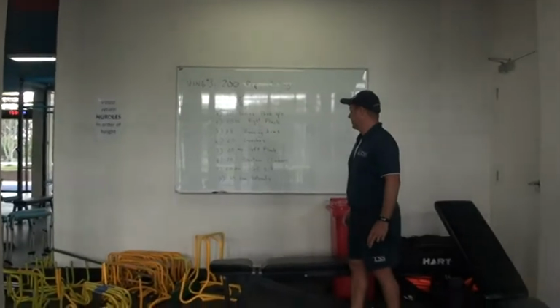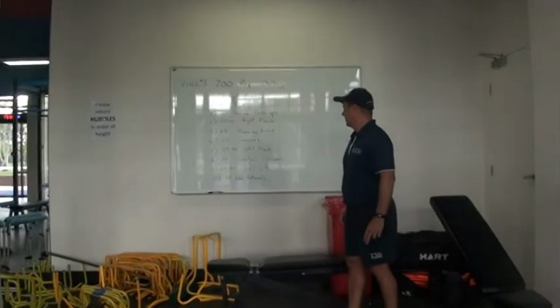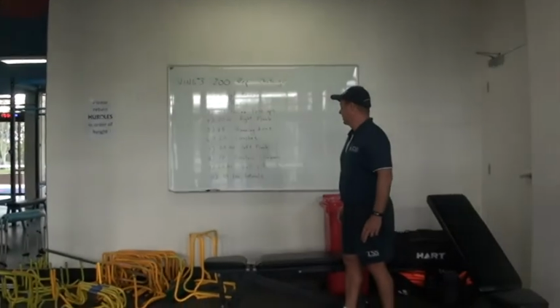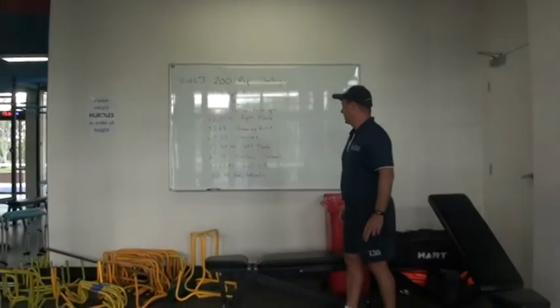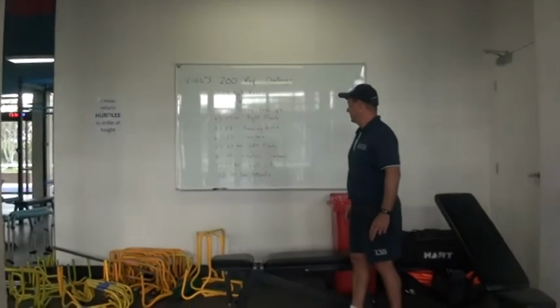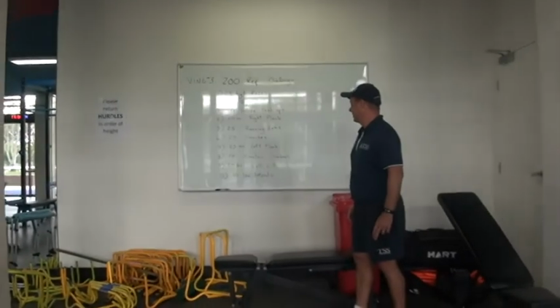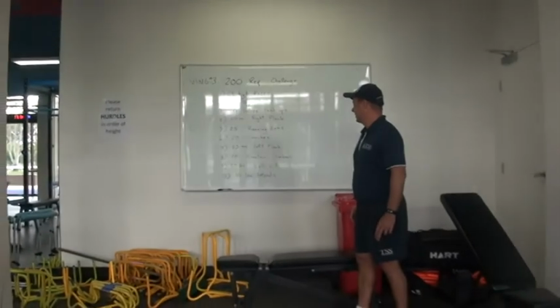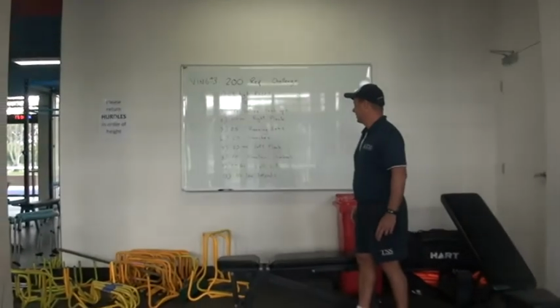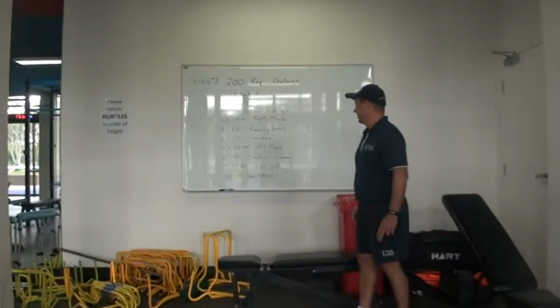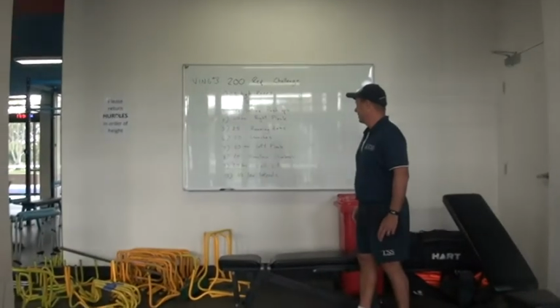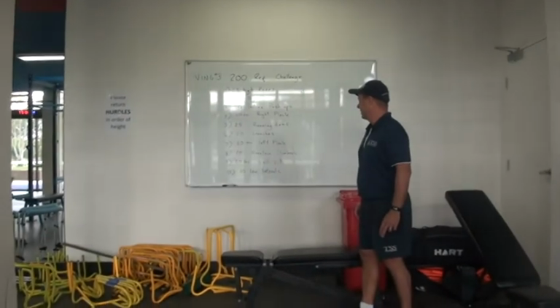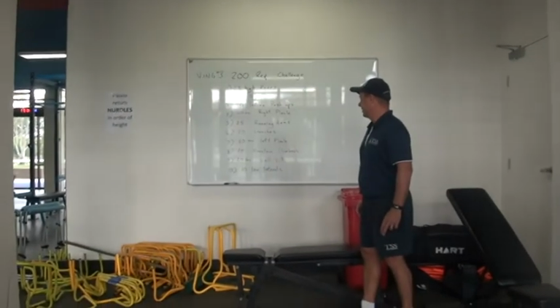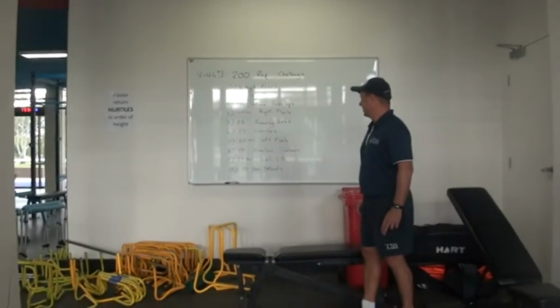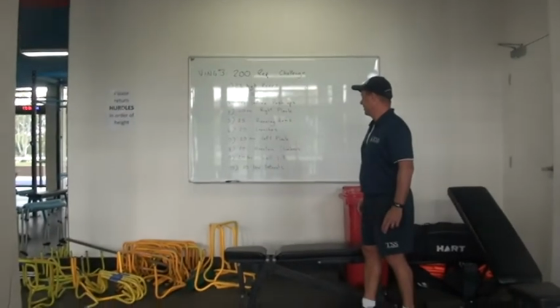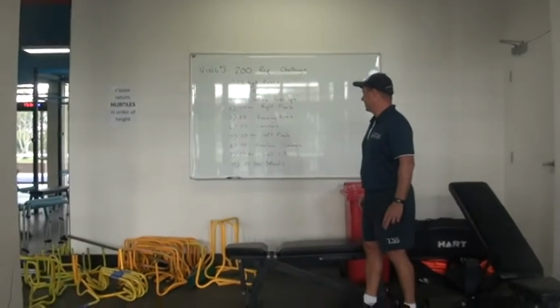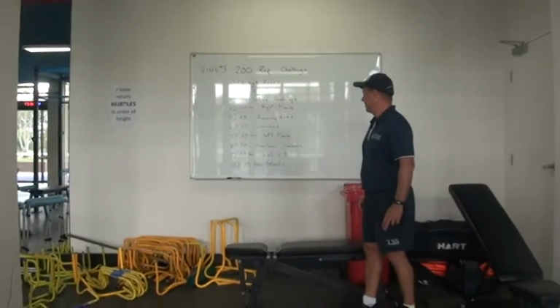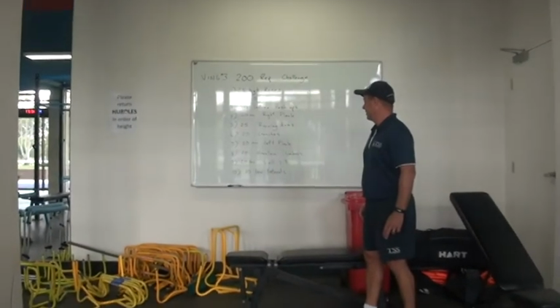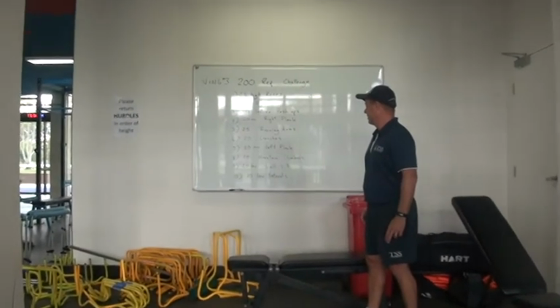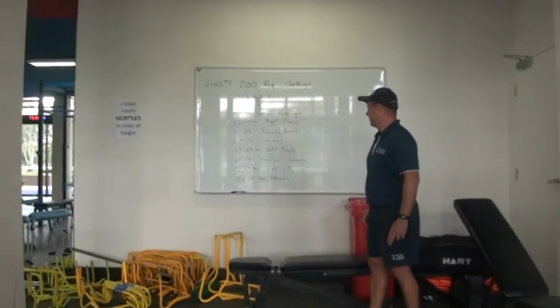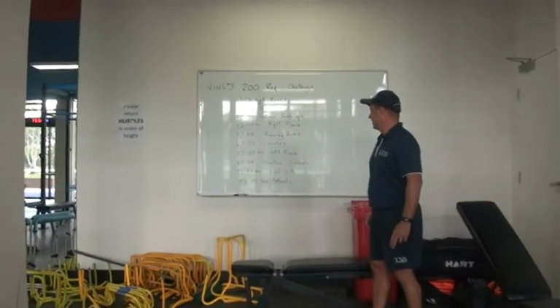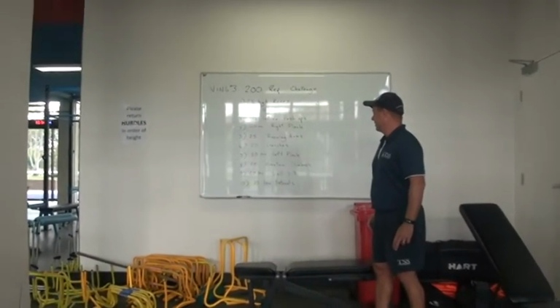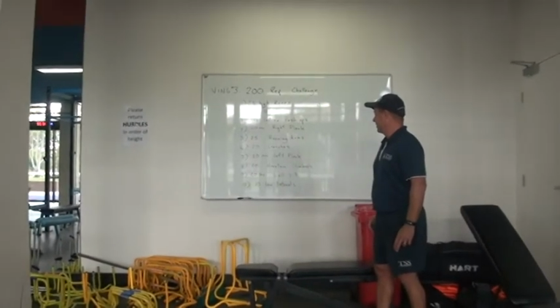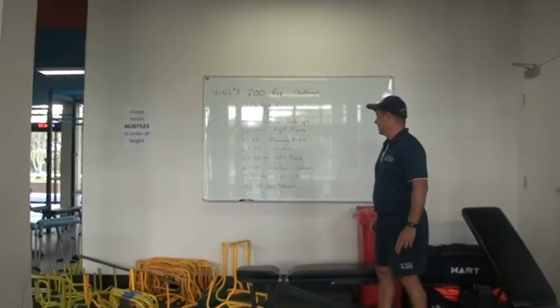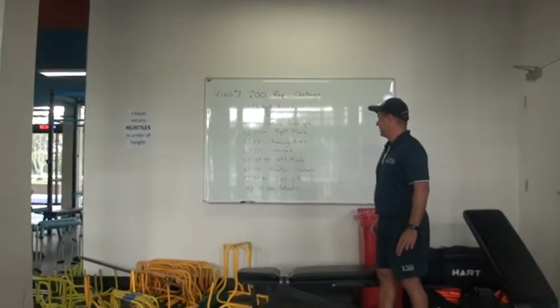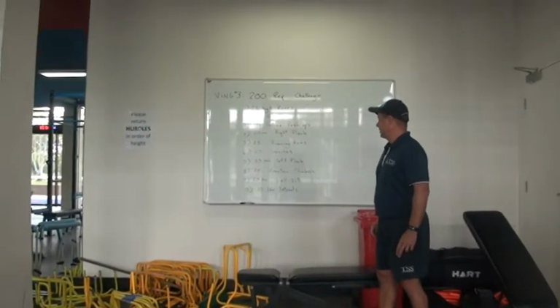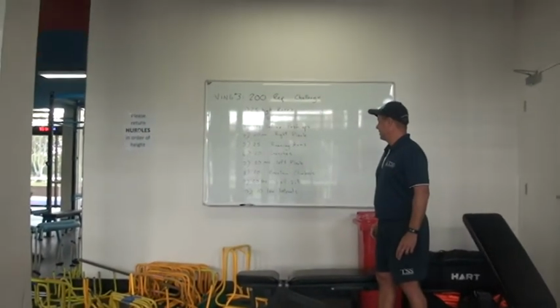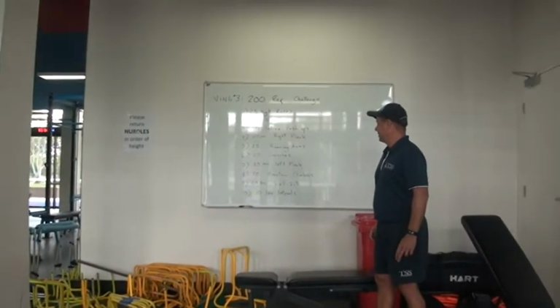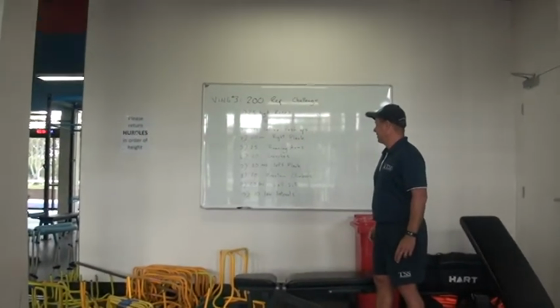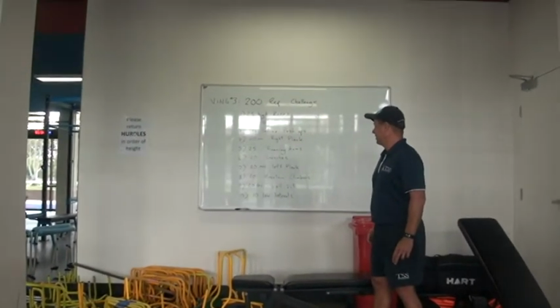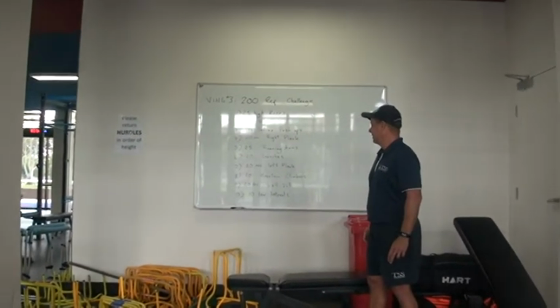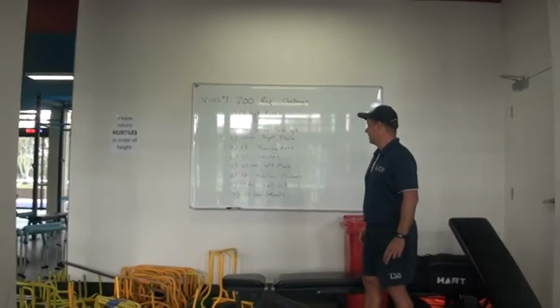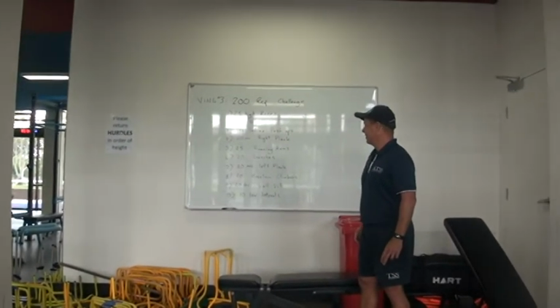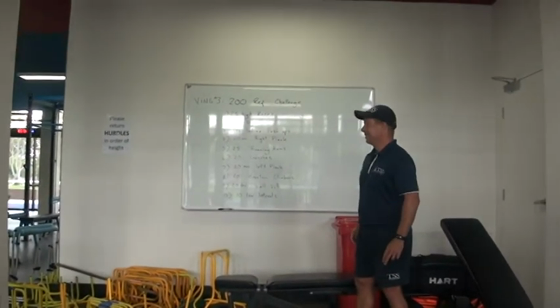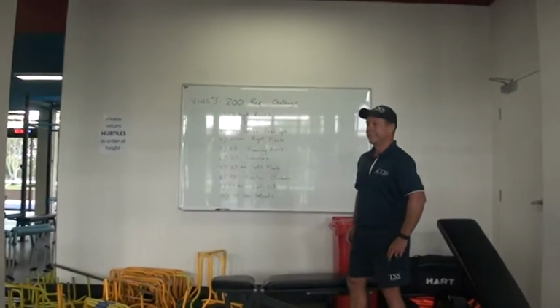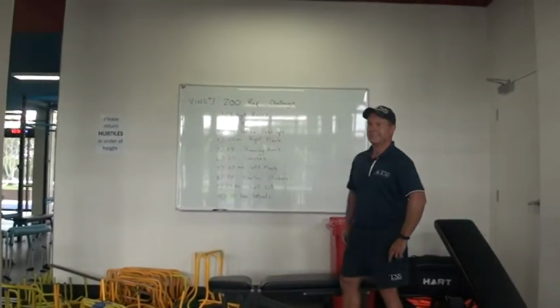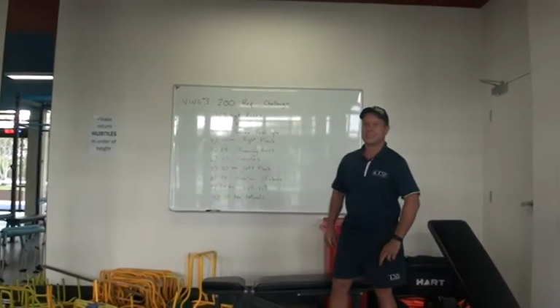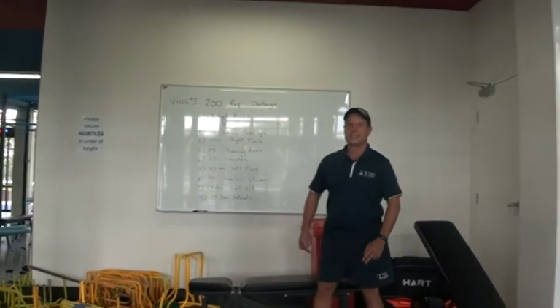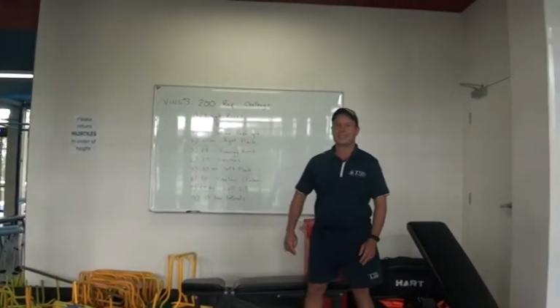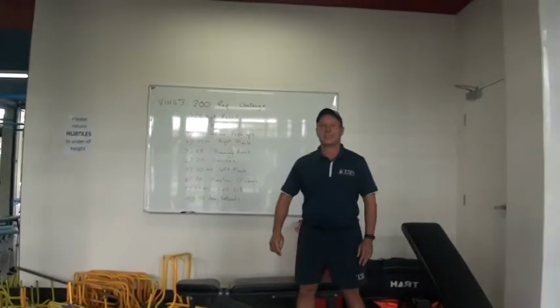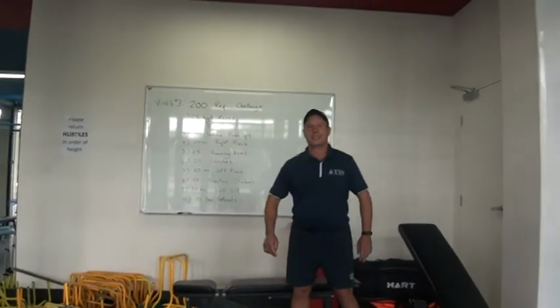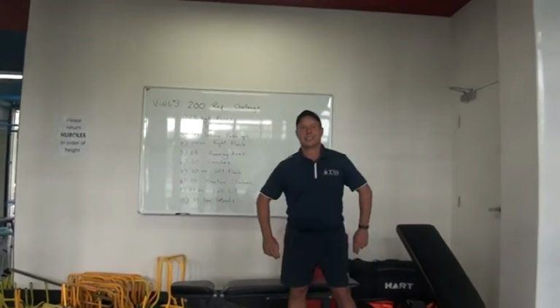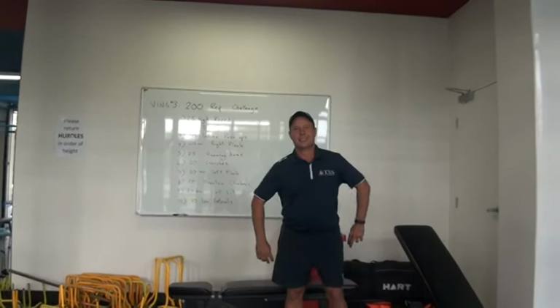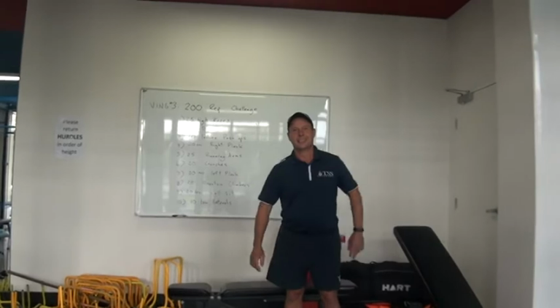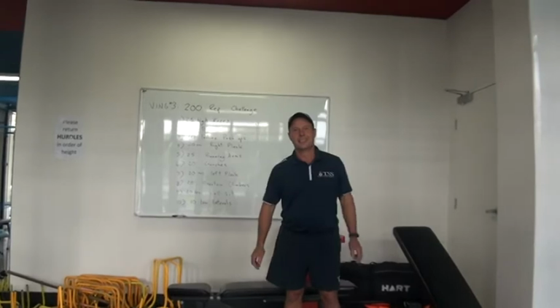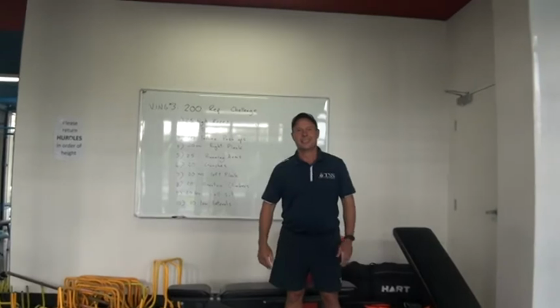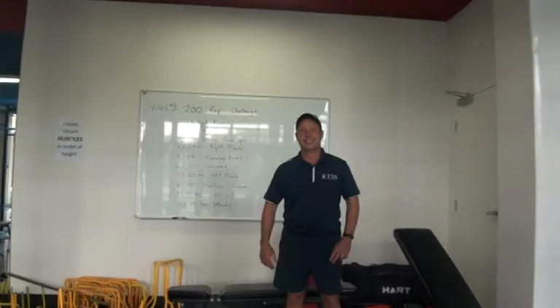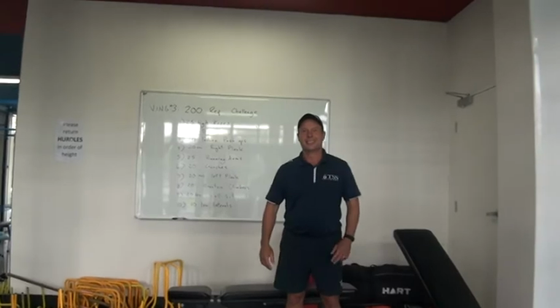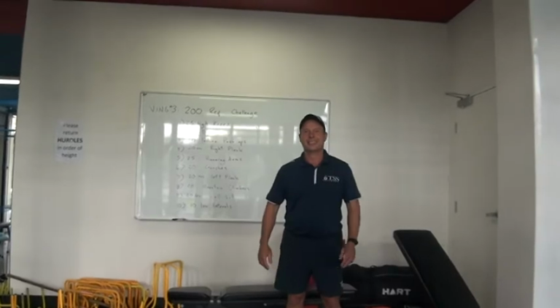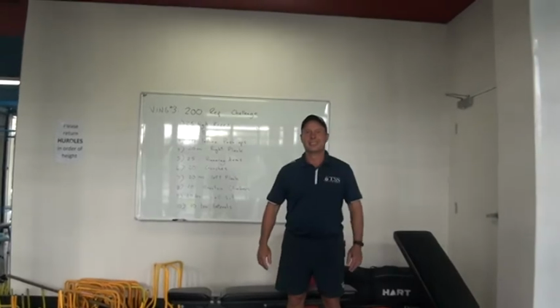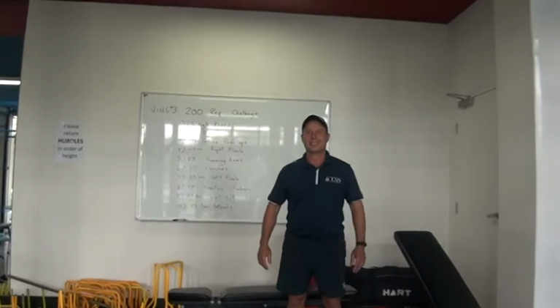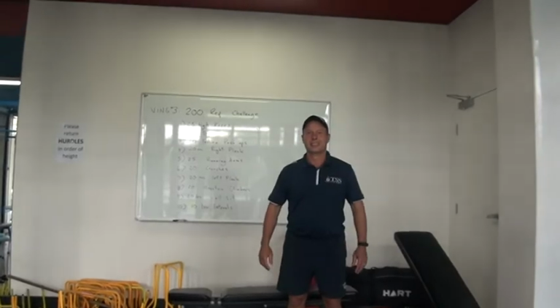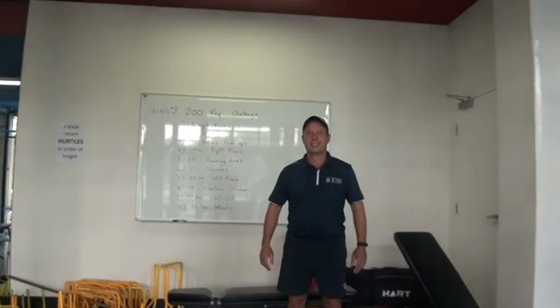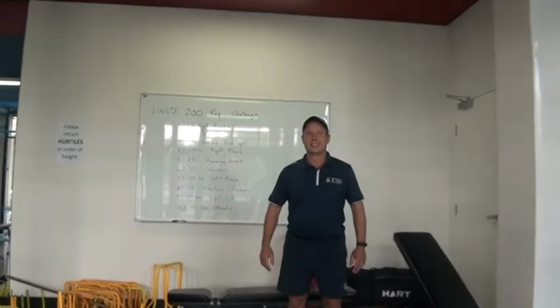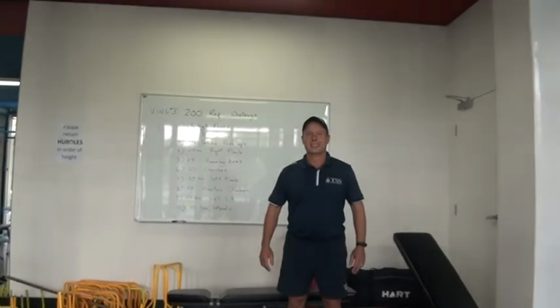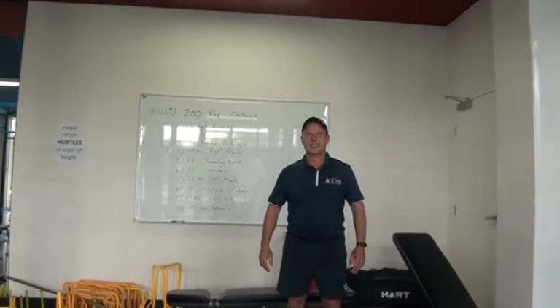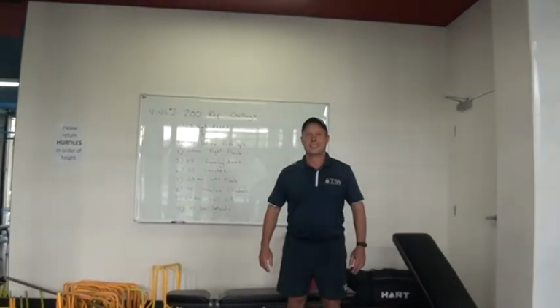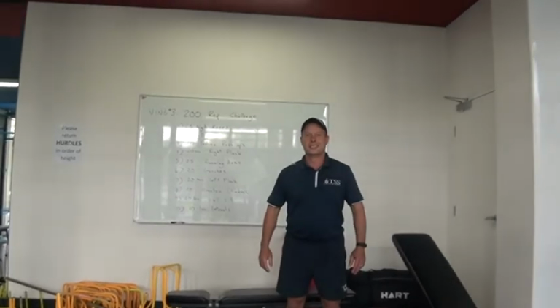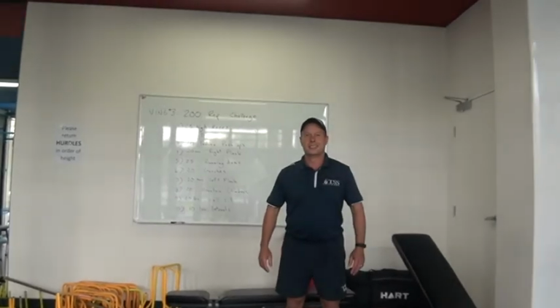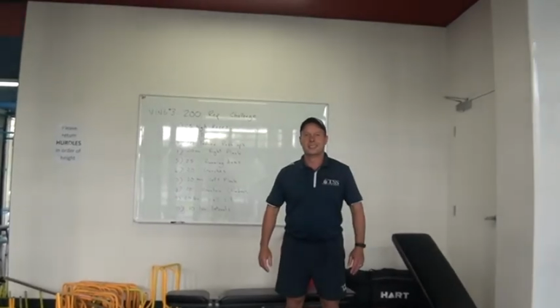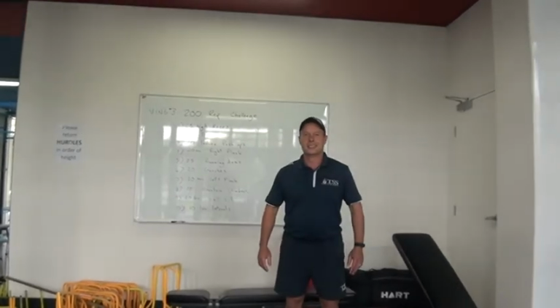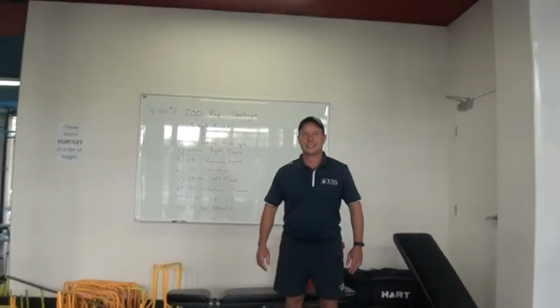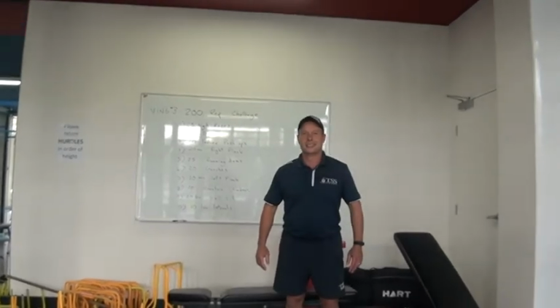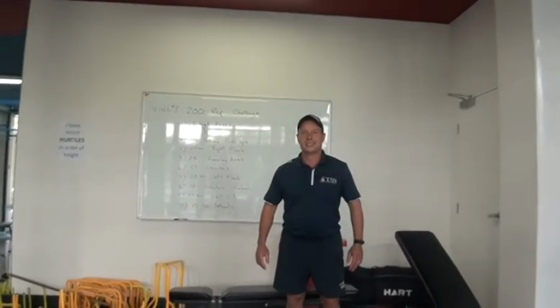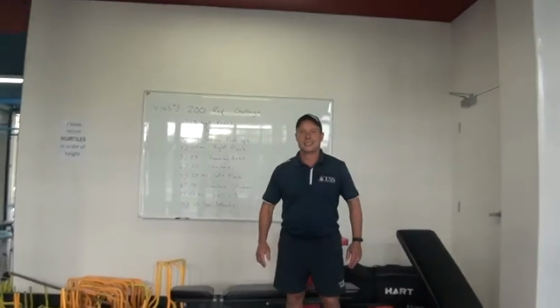This will be up on your screen as well. Mr. Baker, when you start with the high knees I'll start the timer. Go!